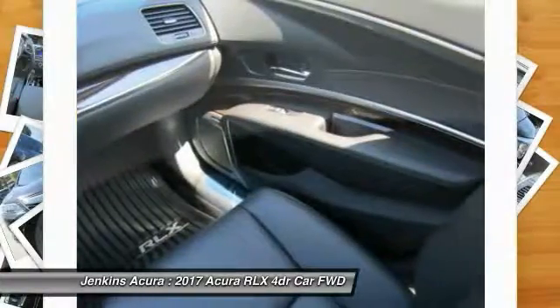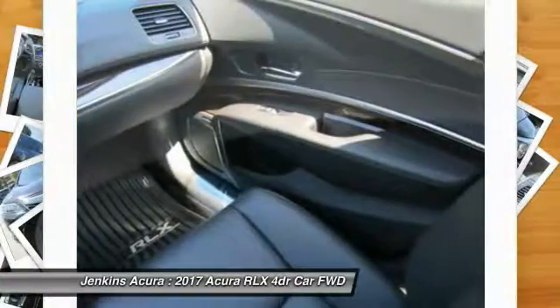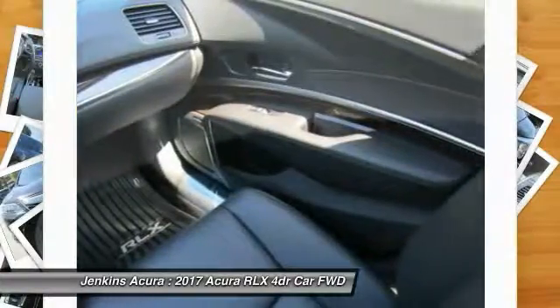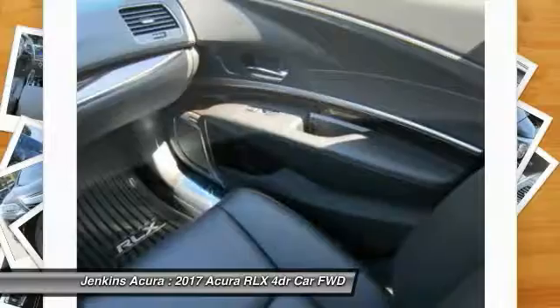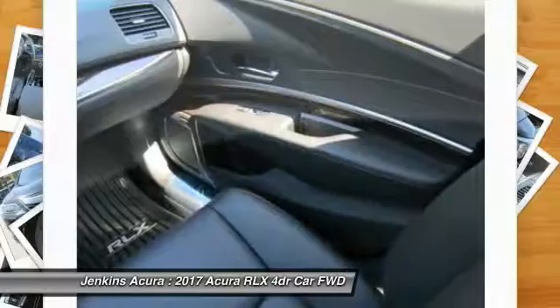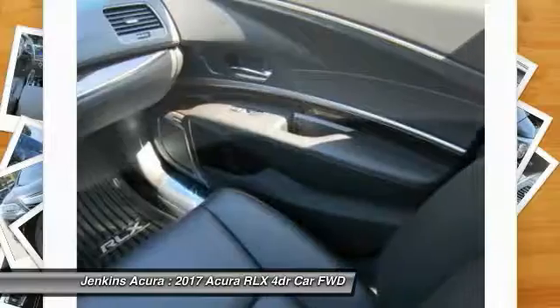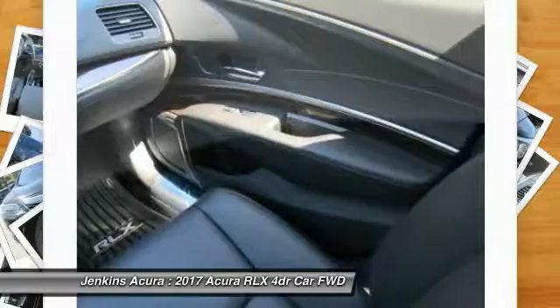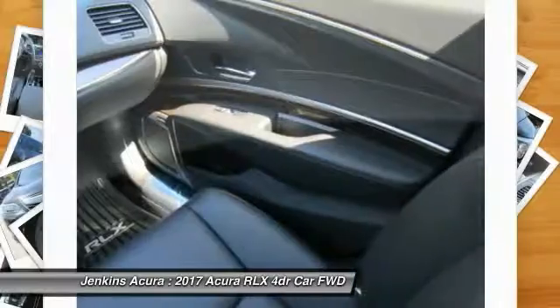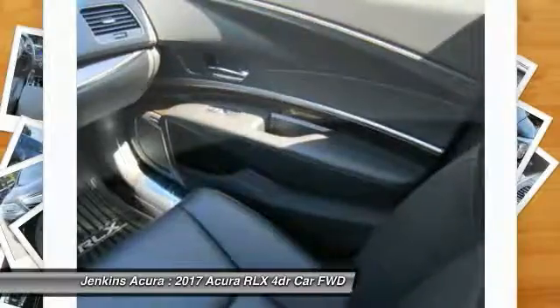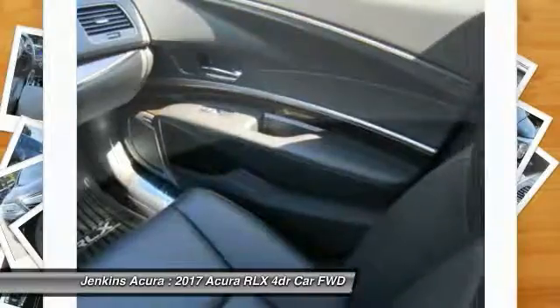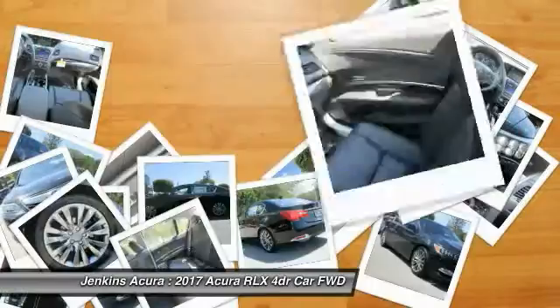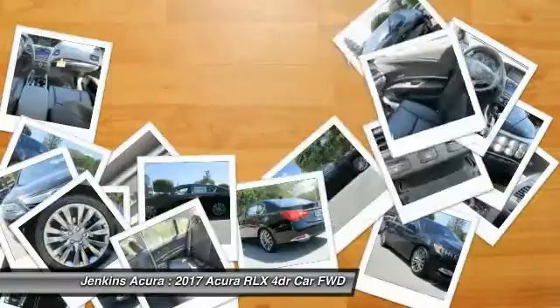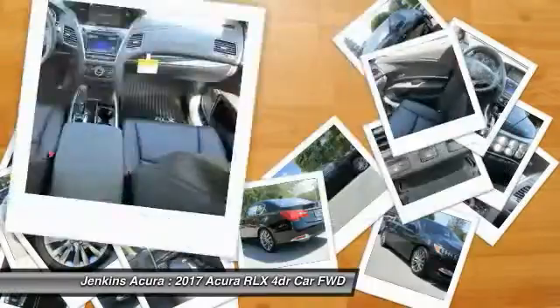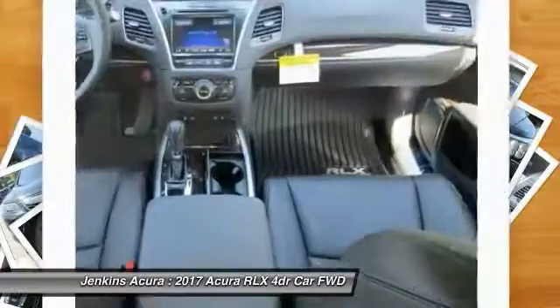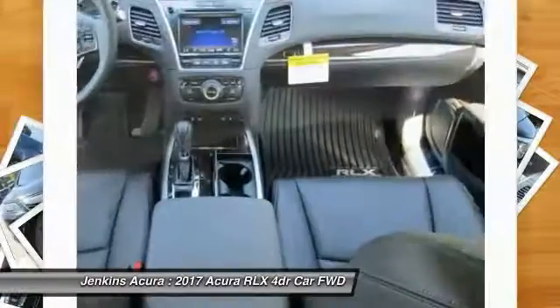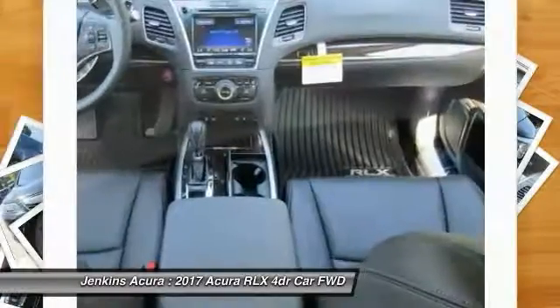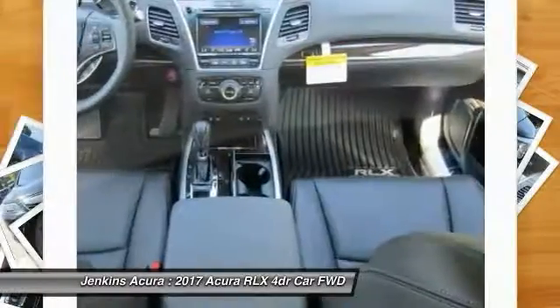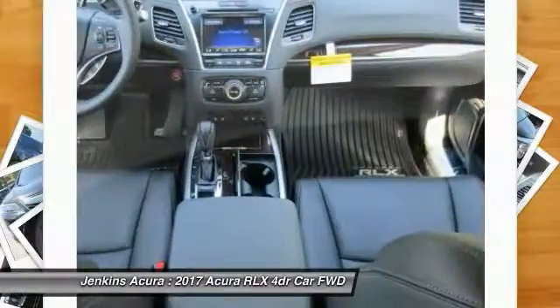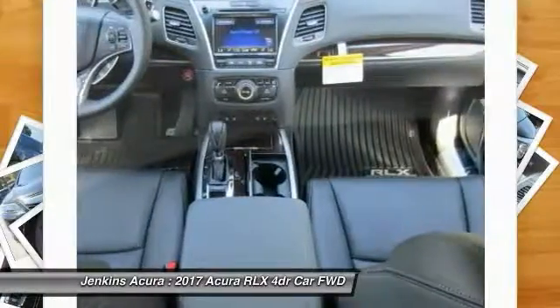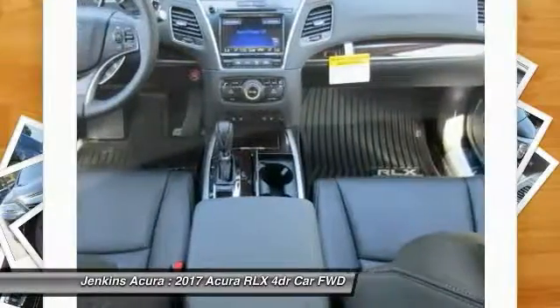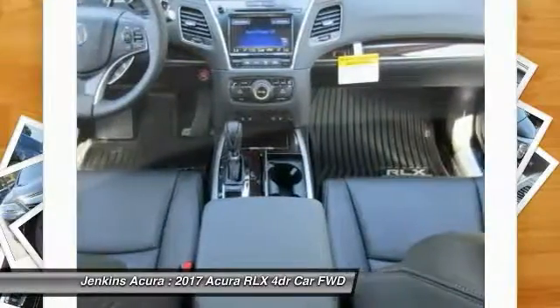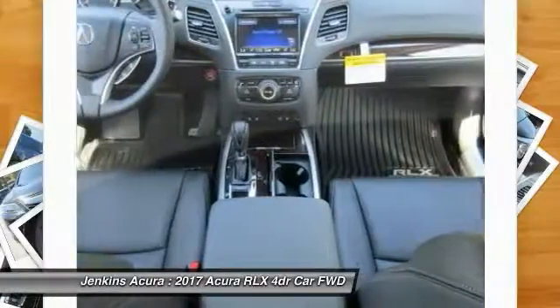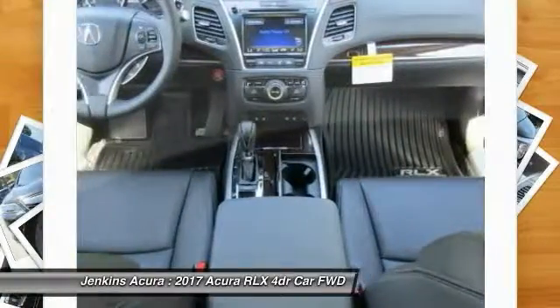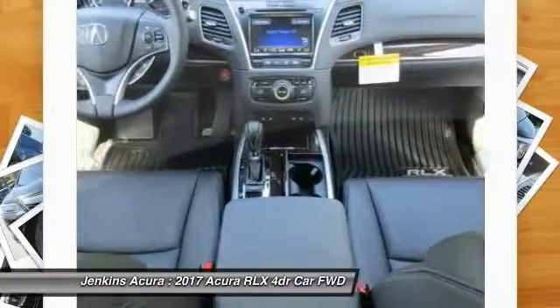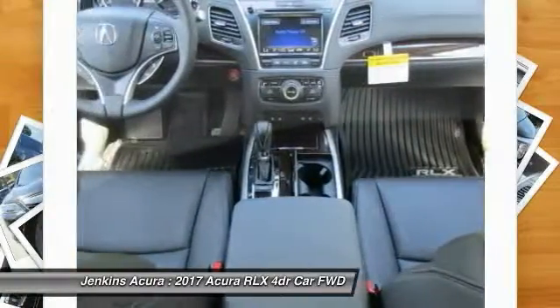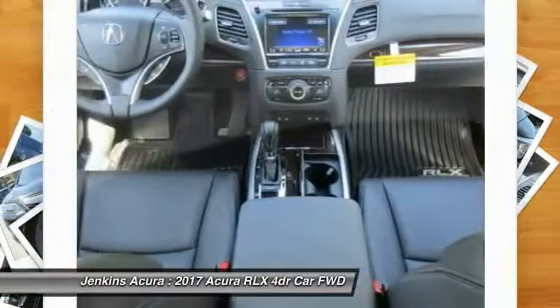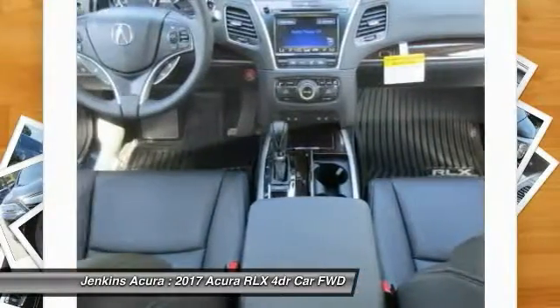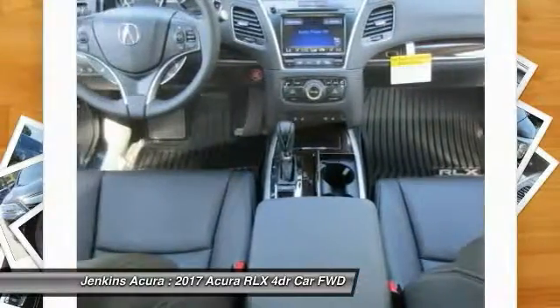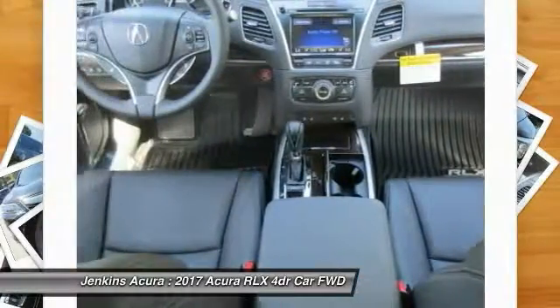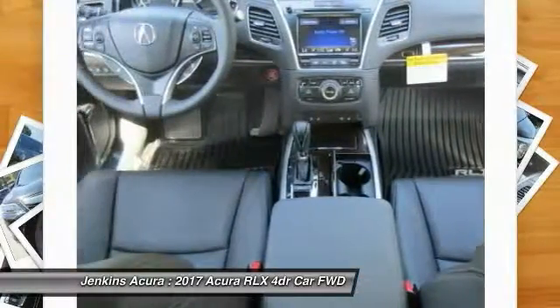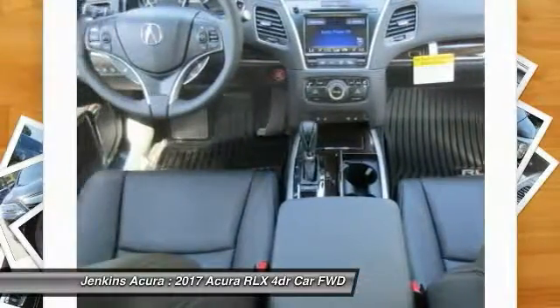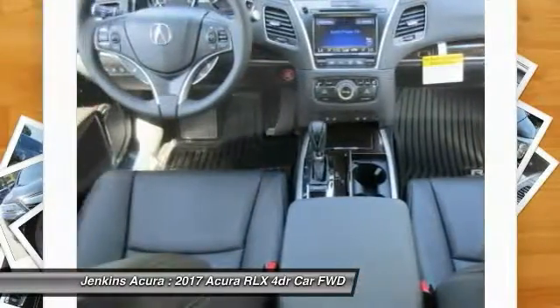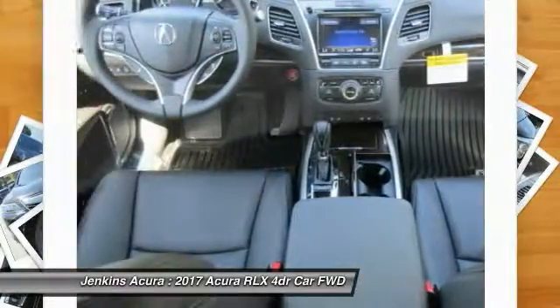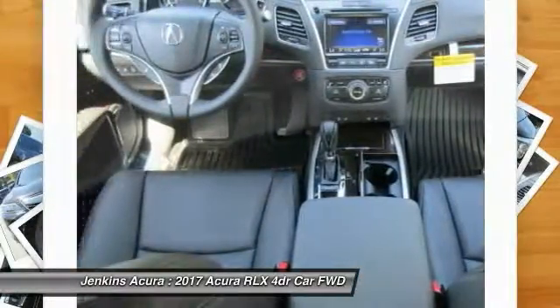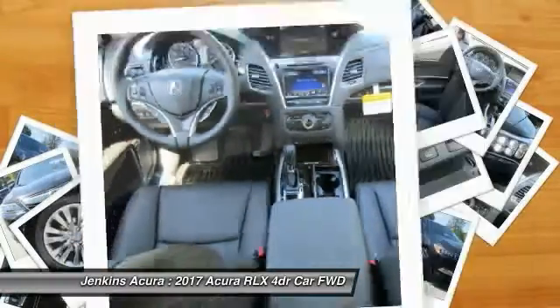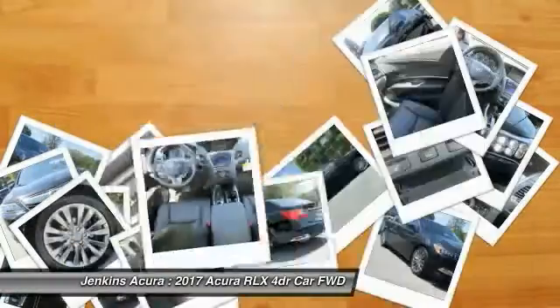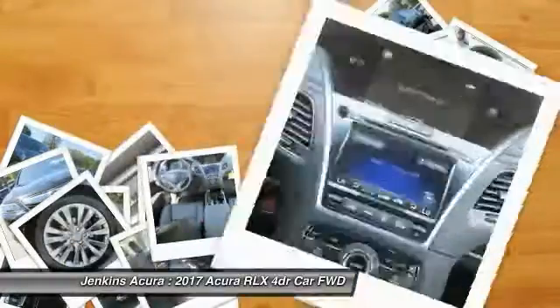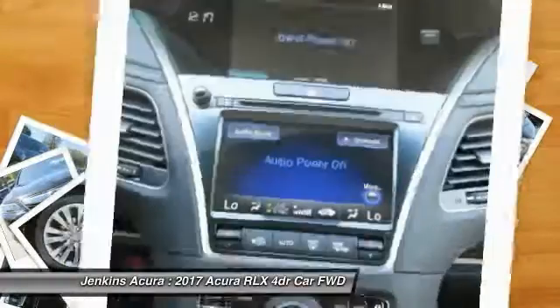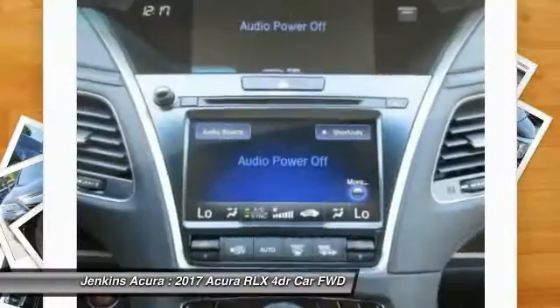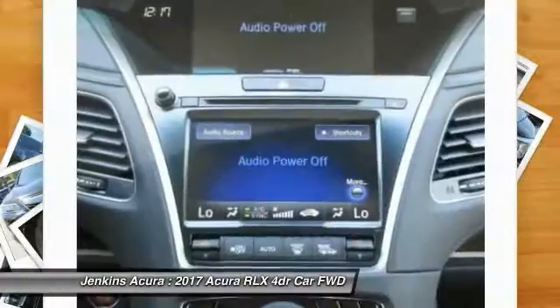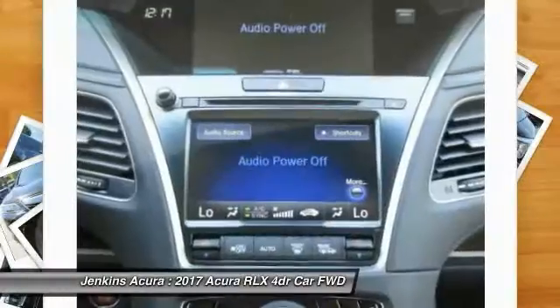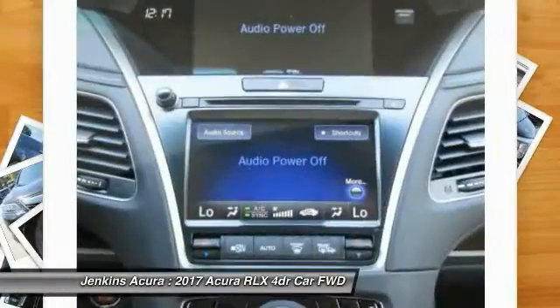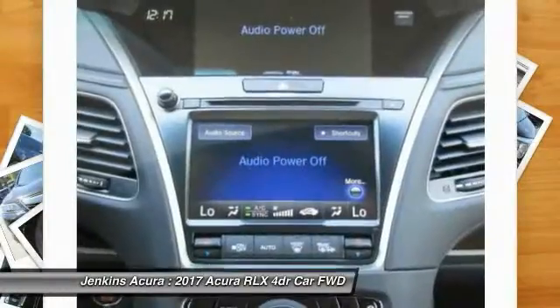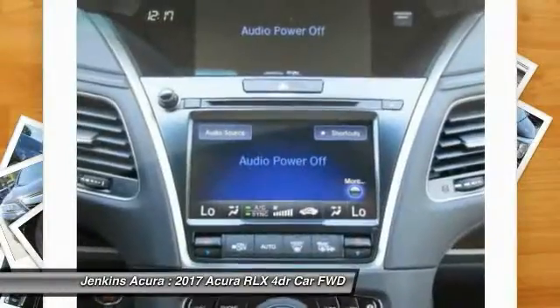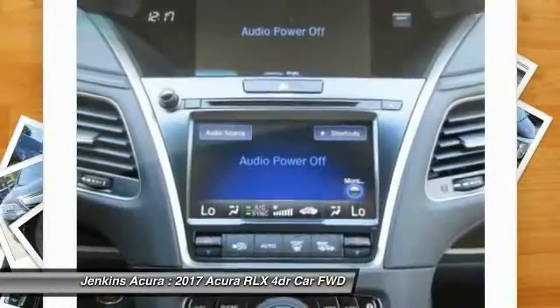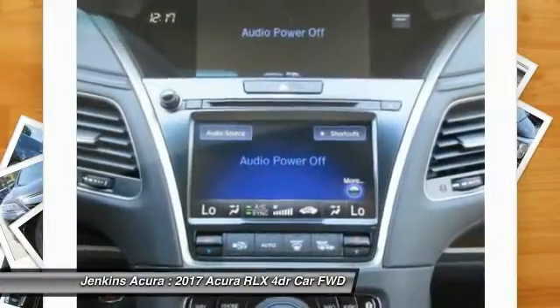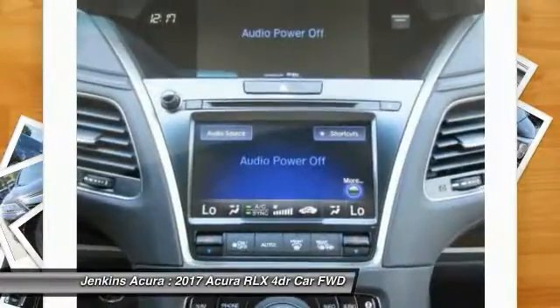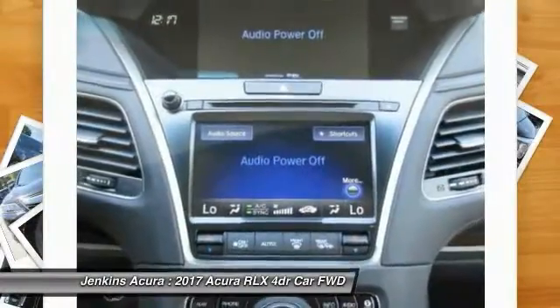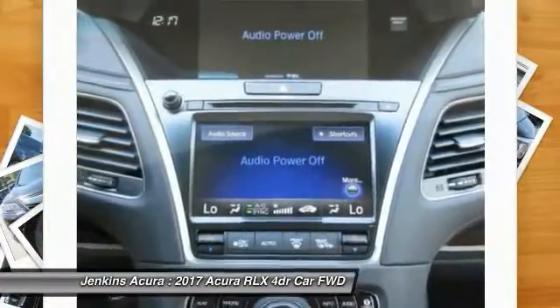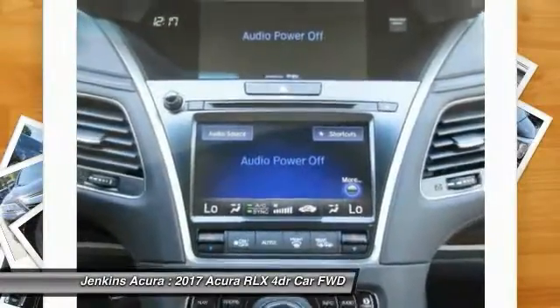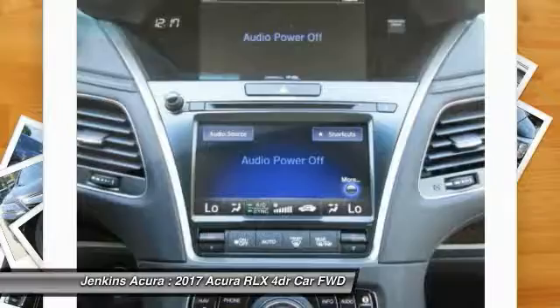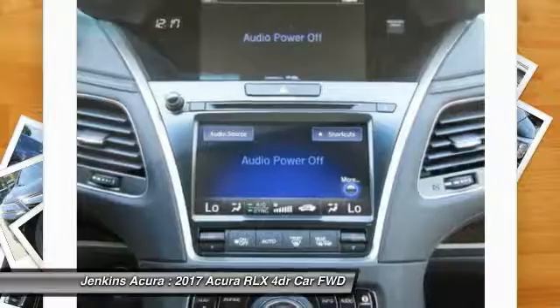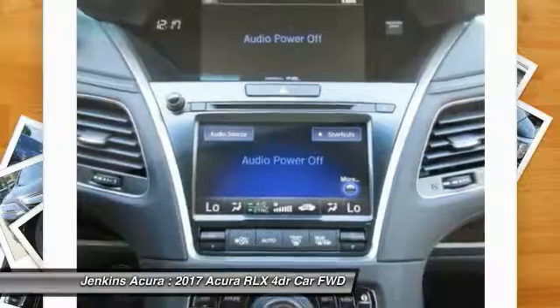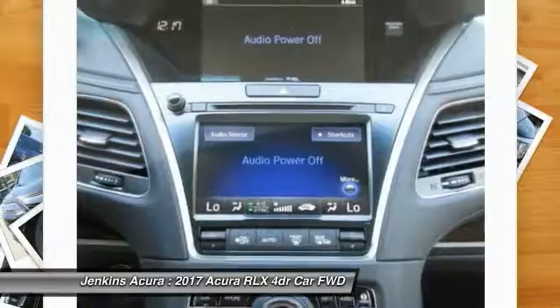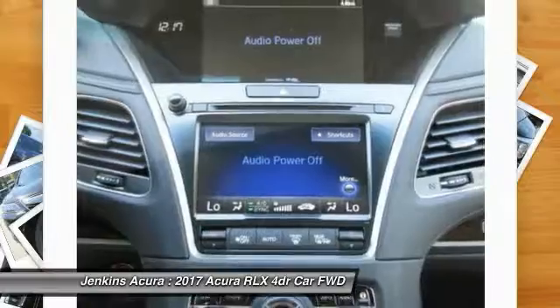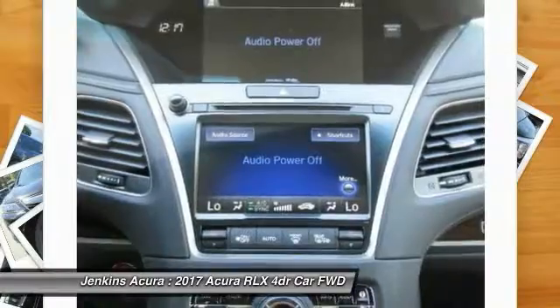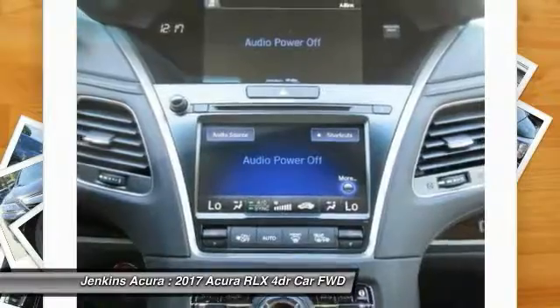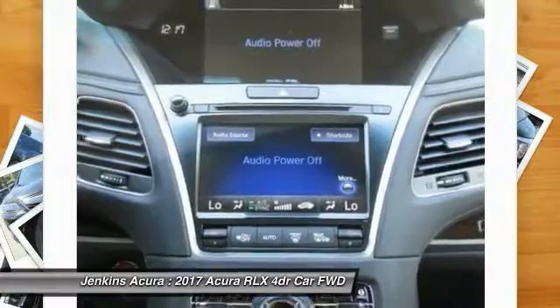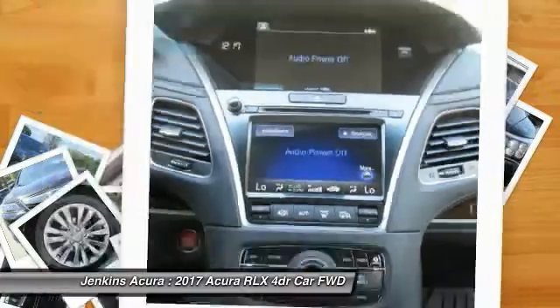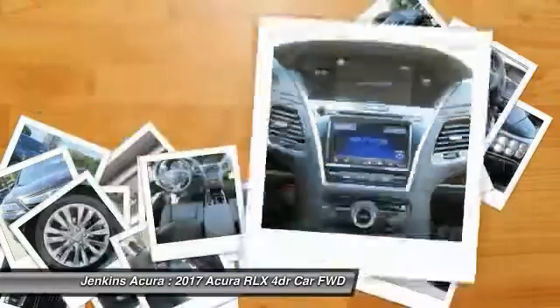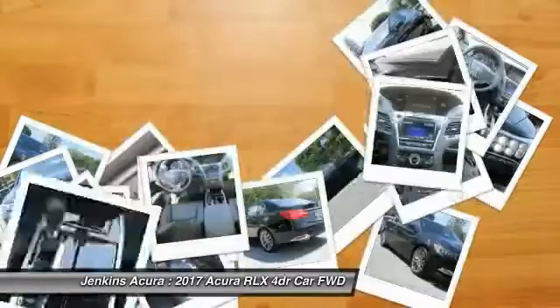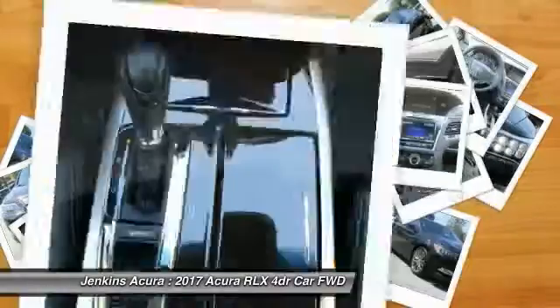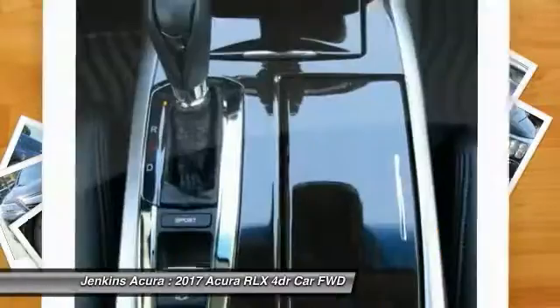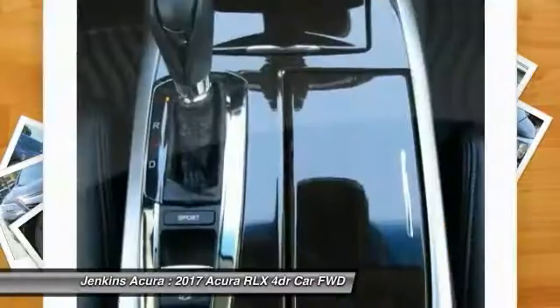Your new ride is just a phone call away. The Acura RLX.